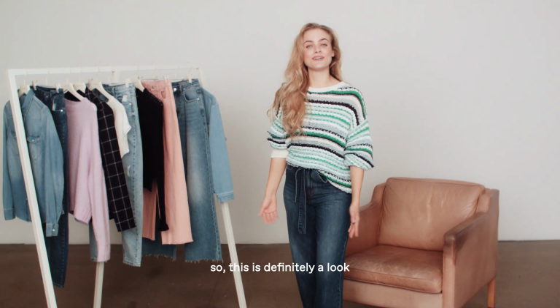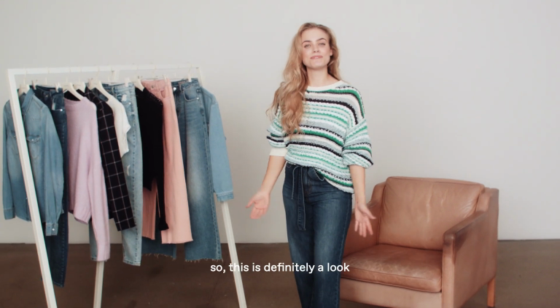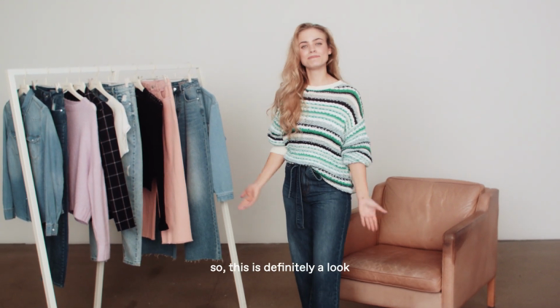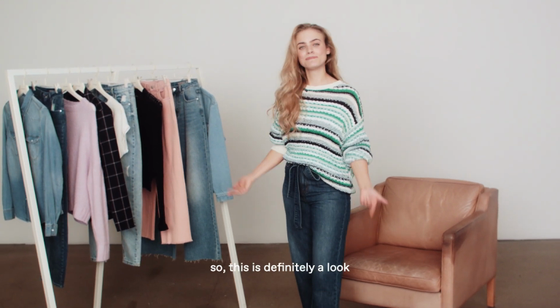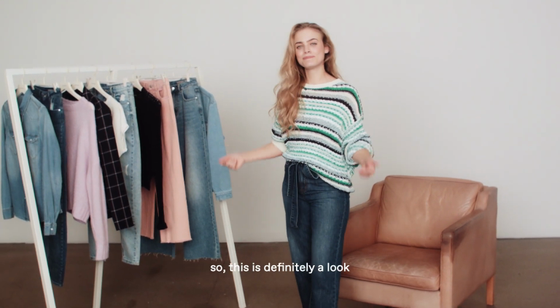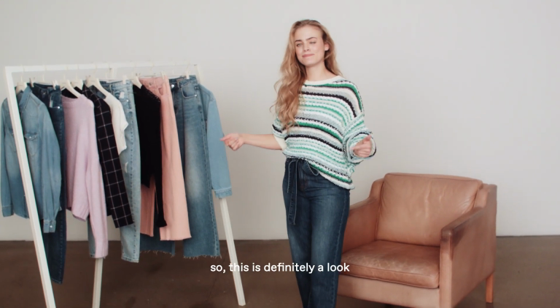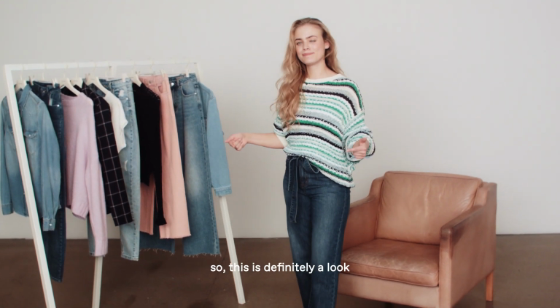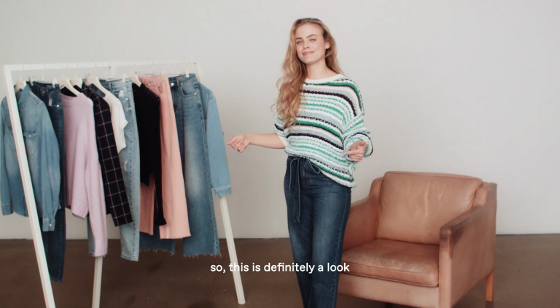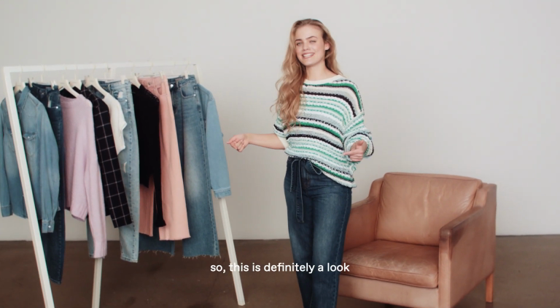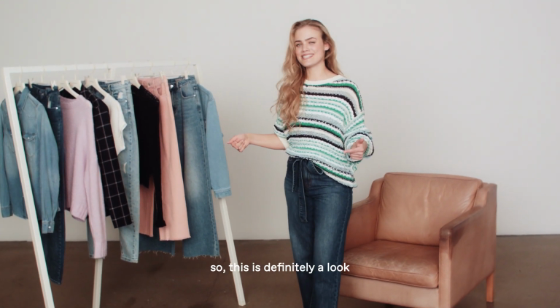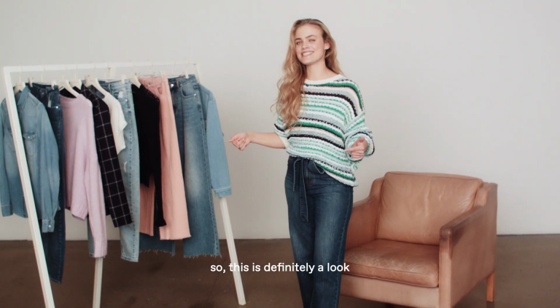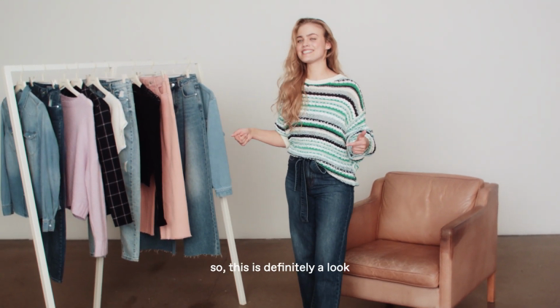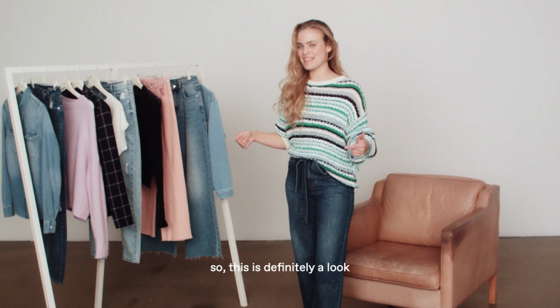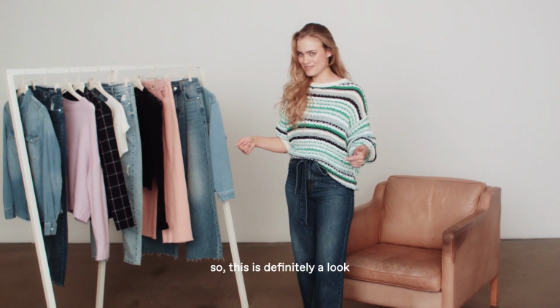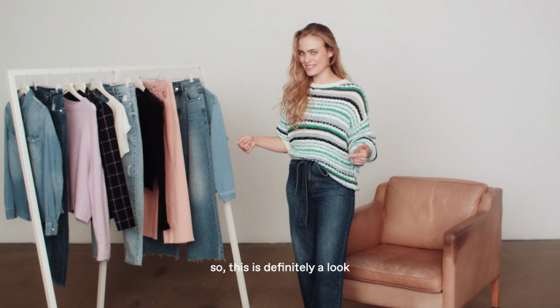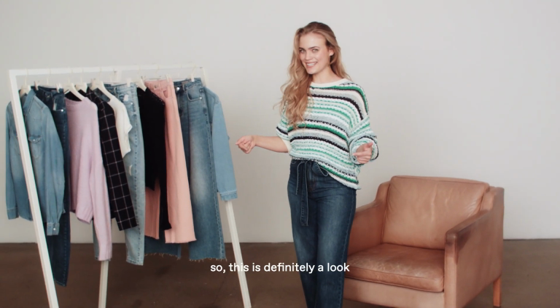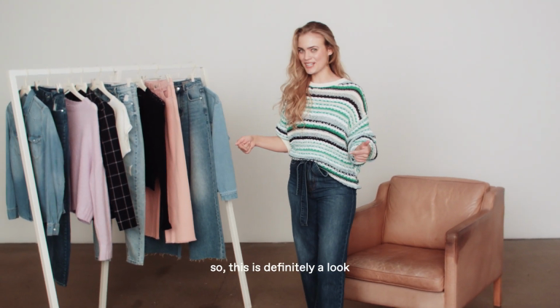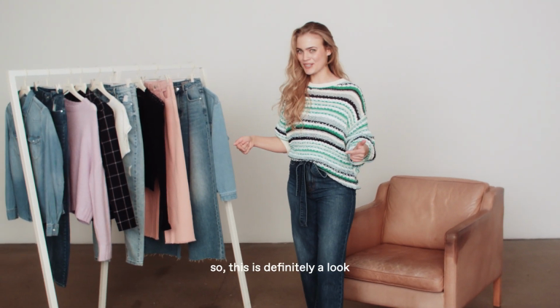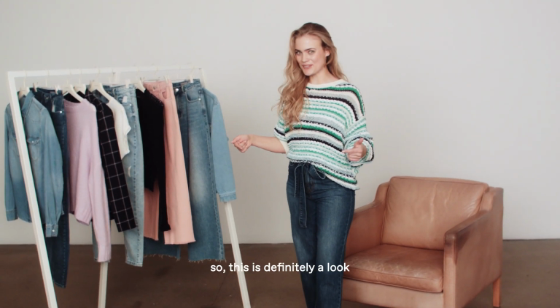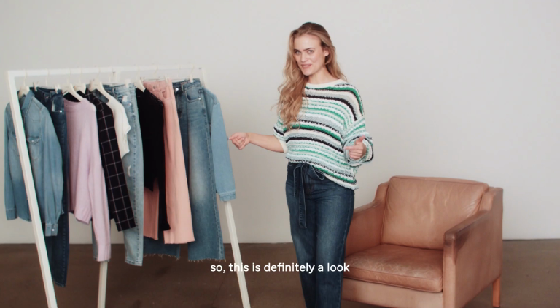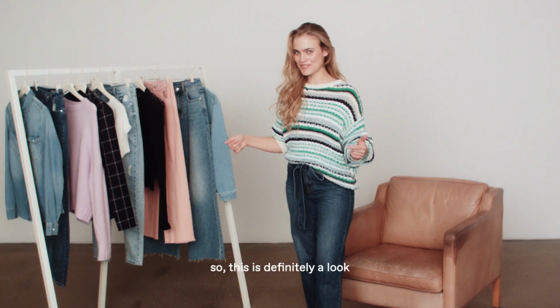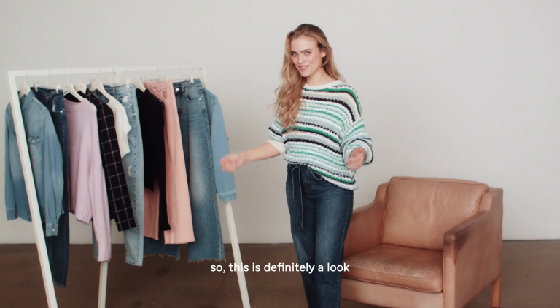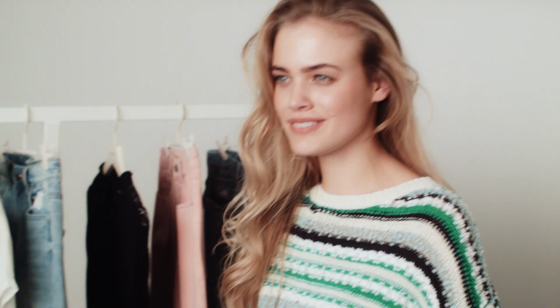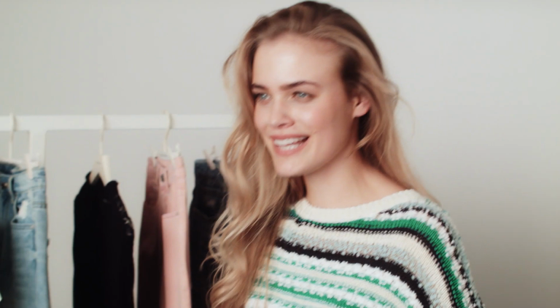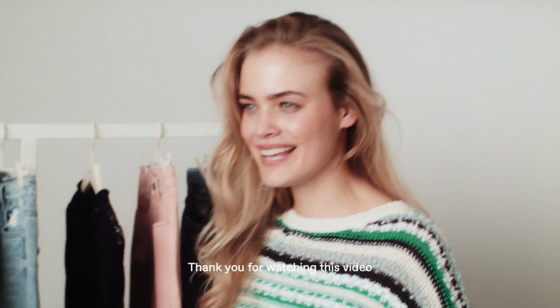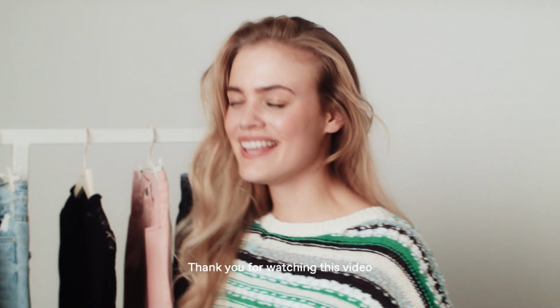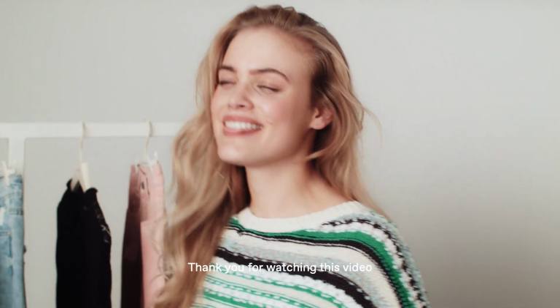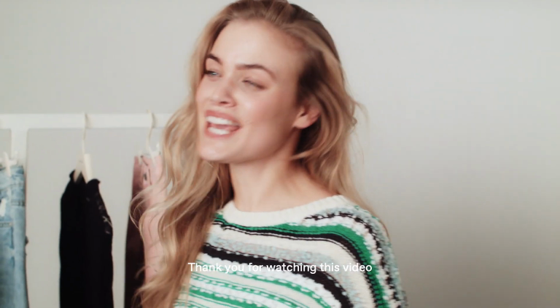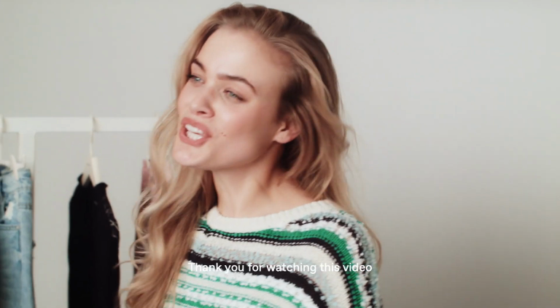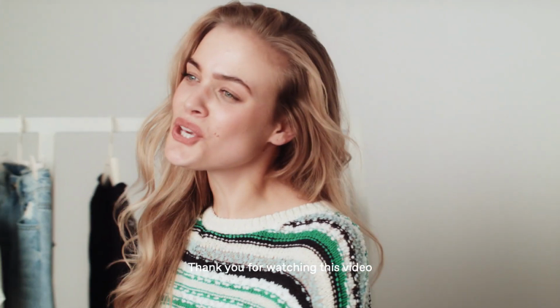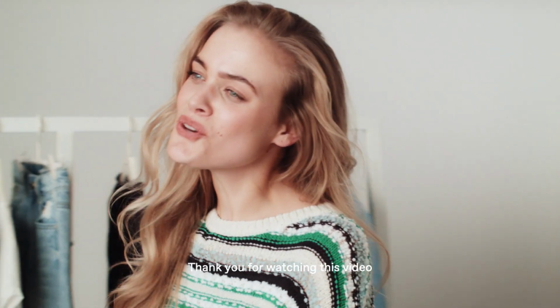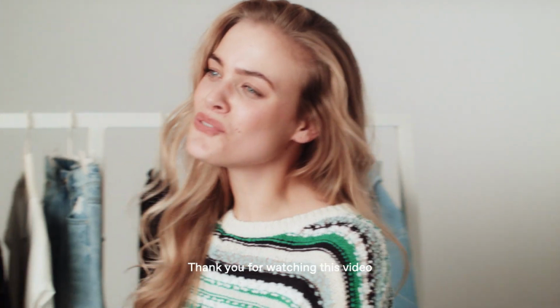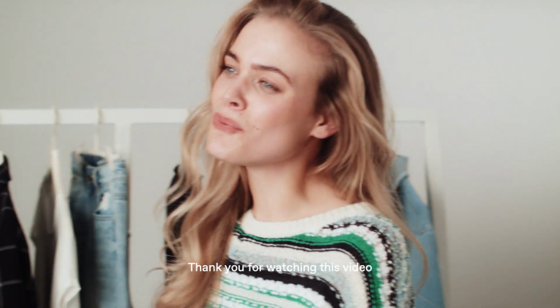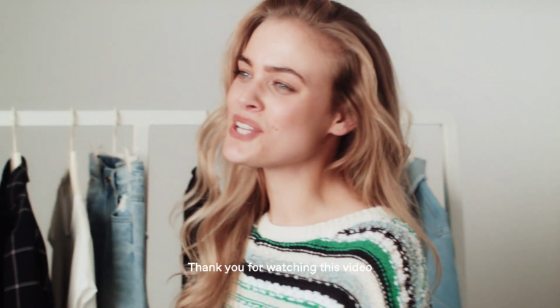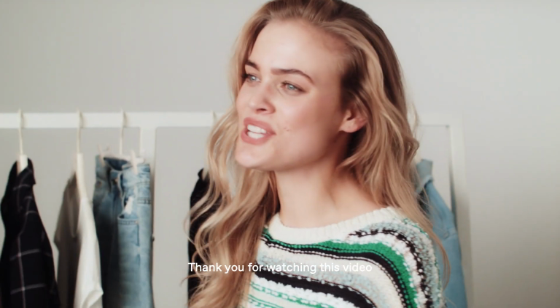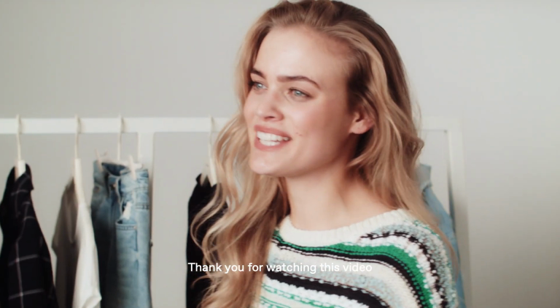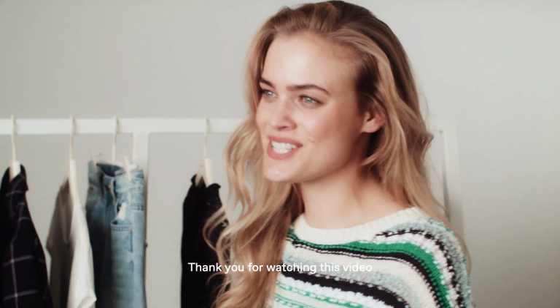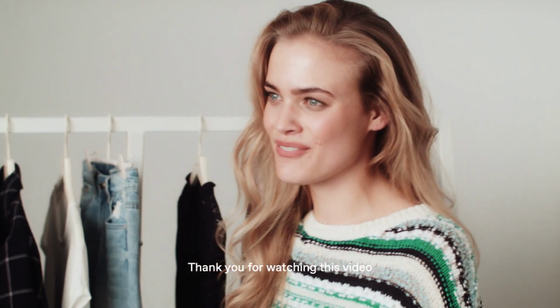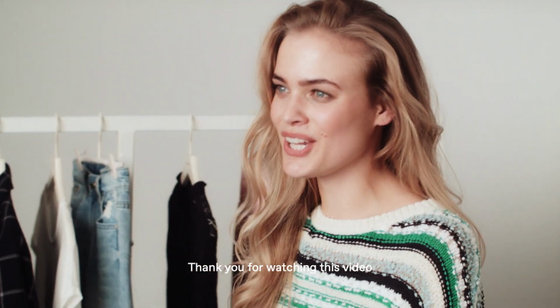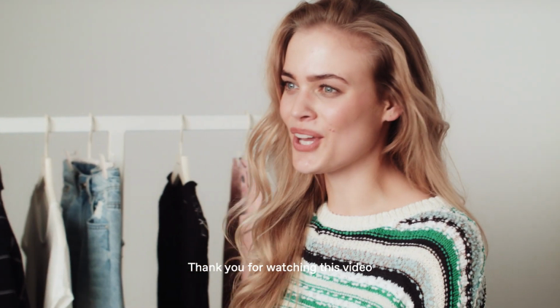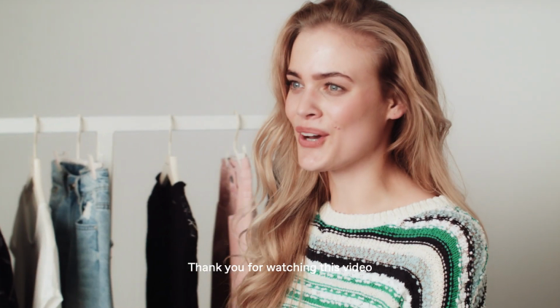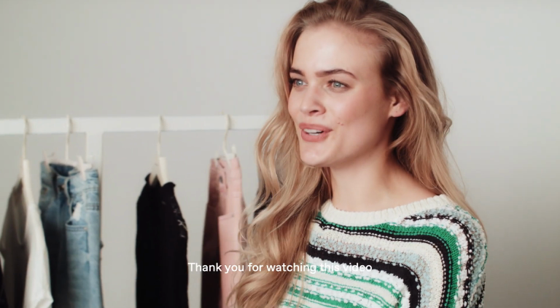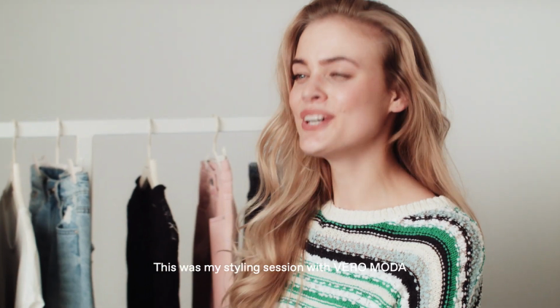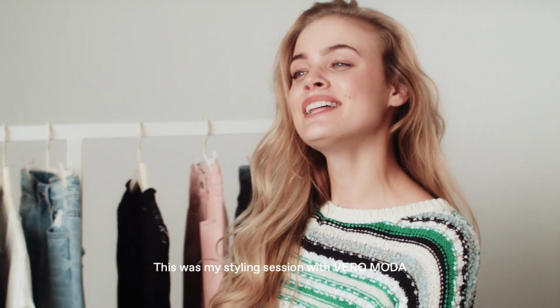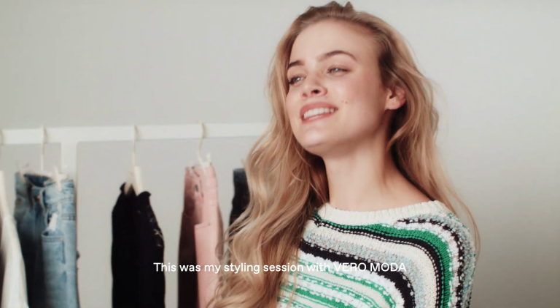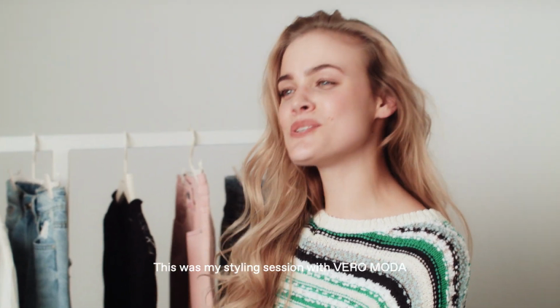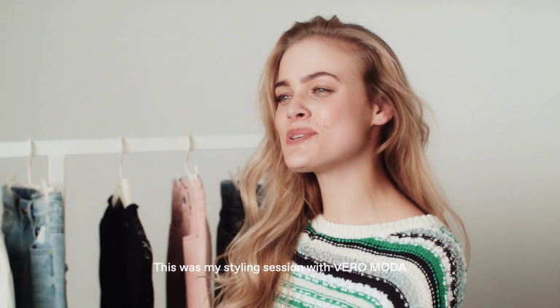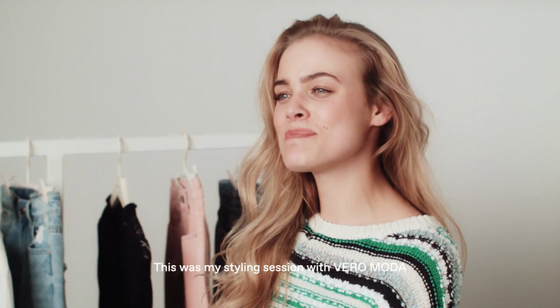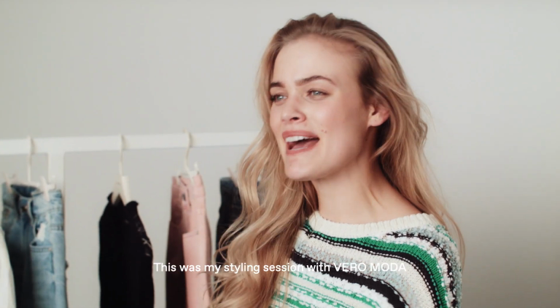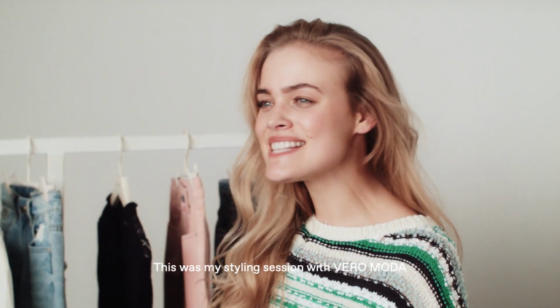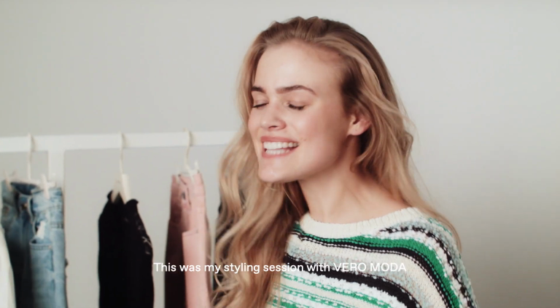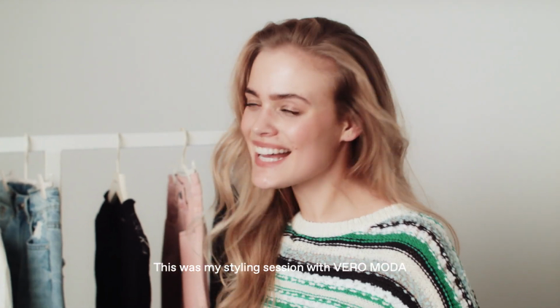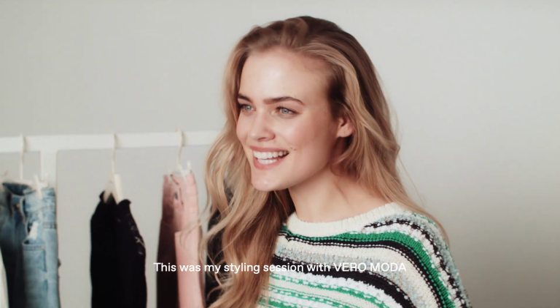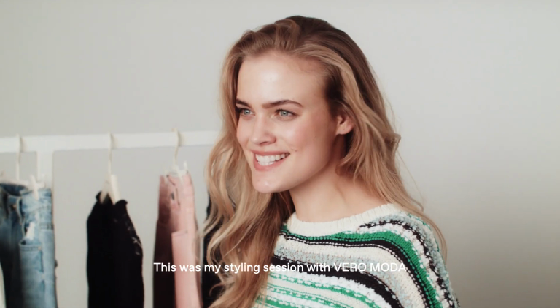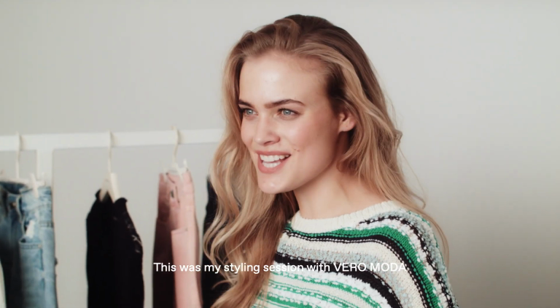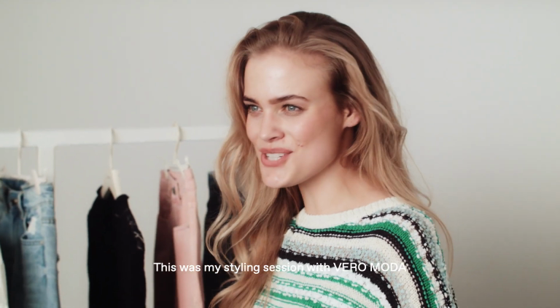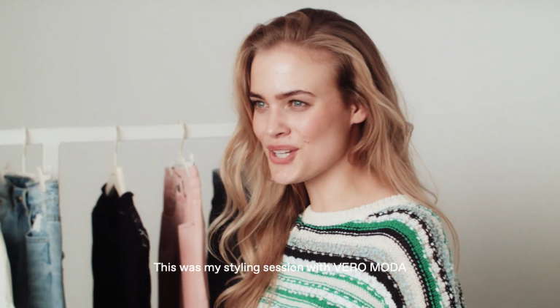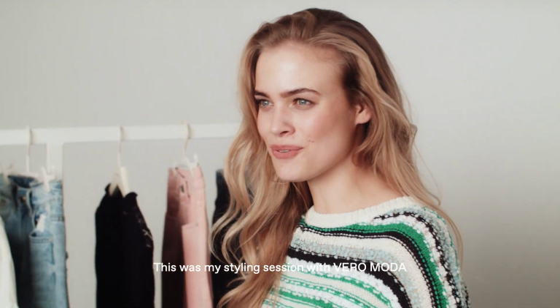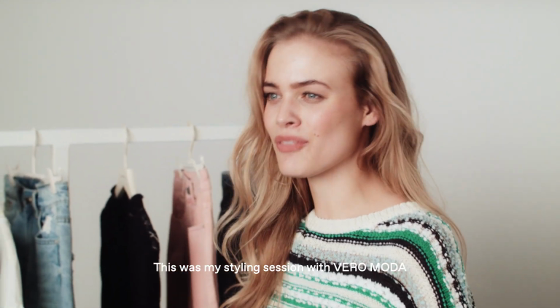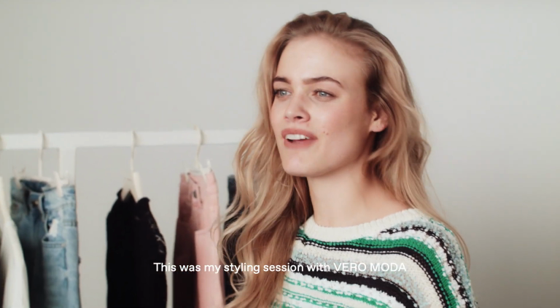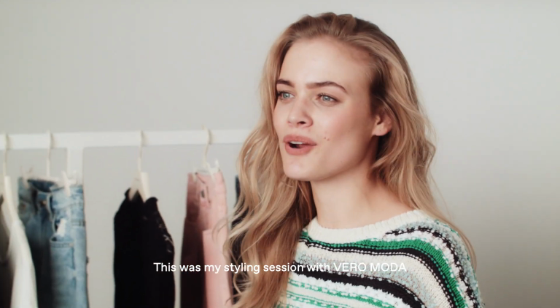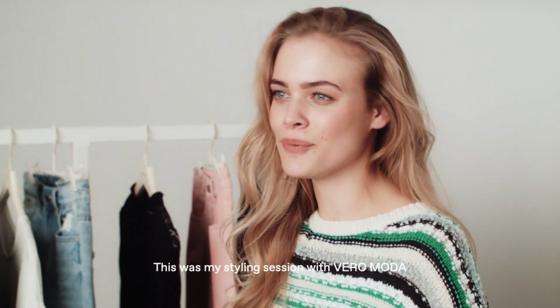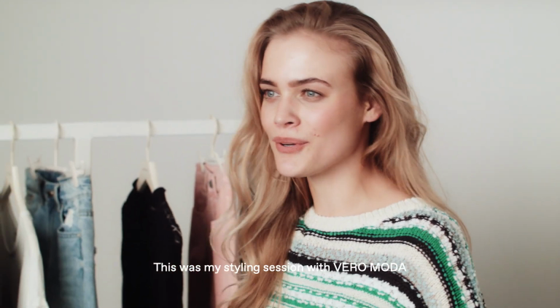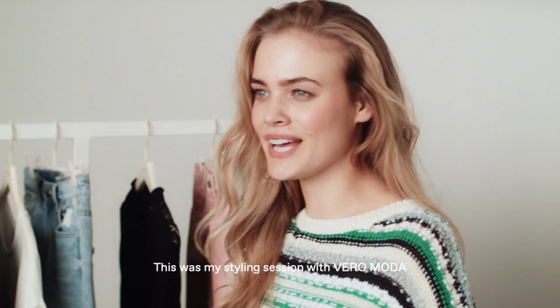This is definitely a look. Thank you for watching this video — this was my styling session with Veromoda.